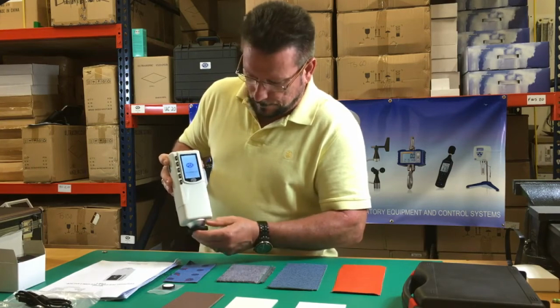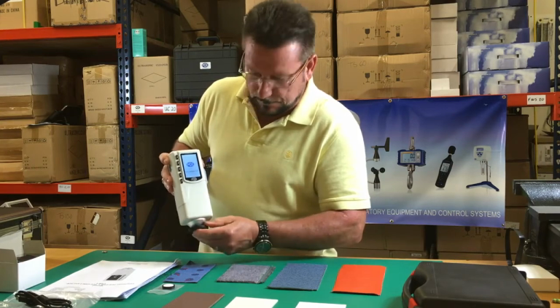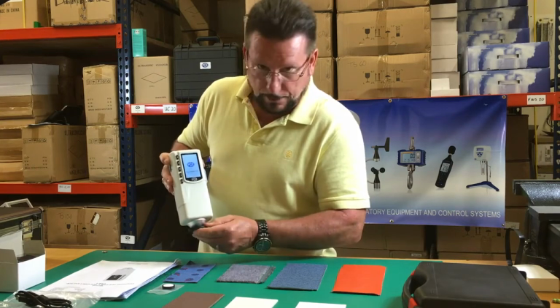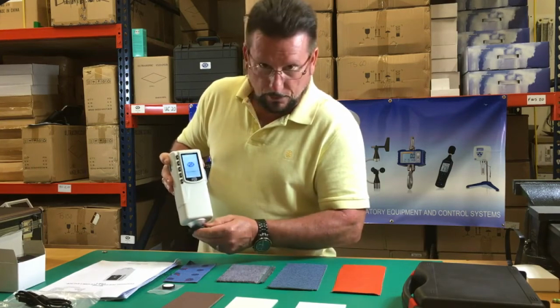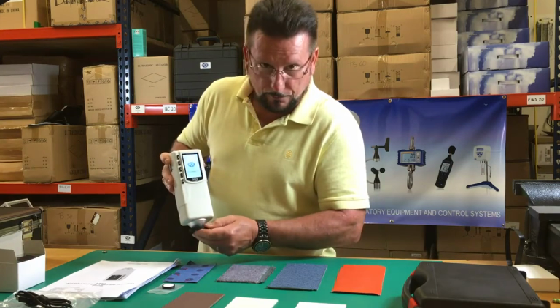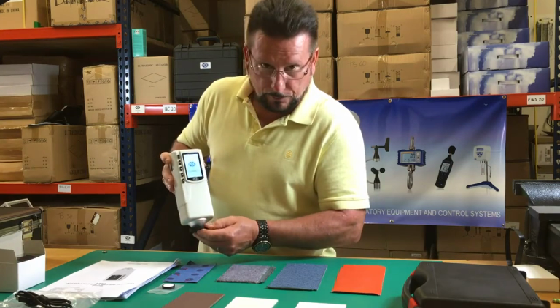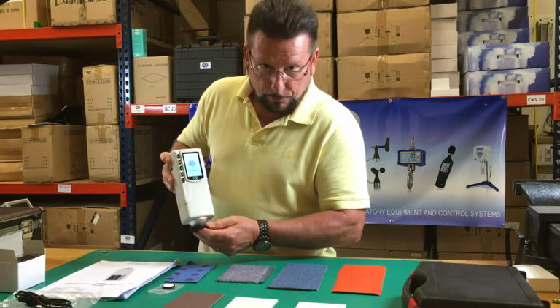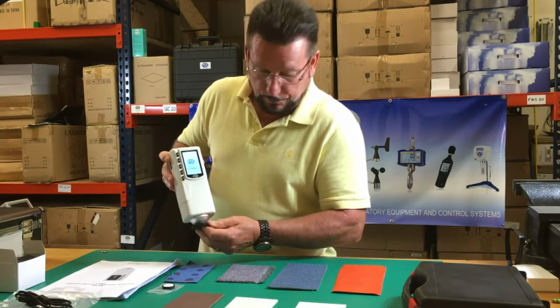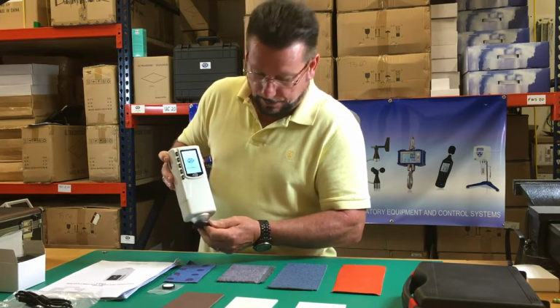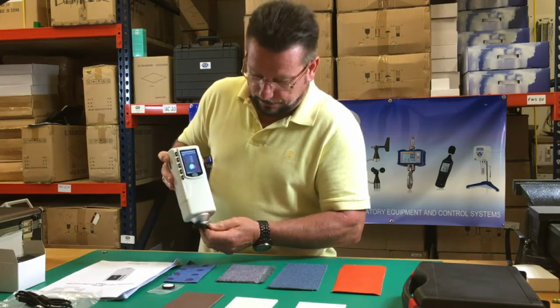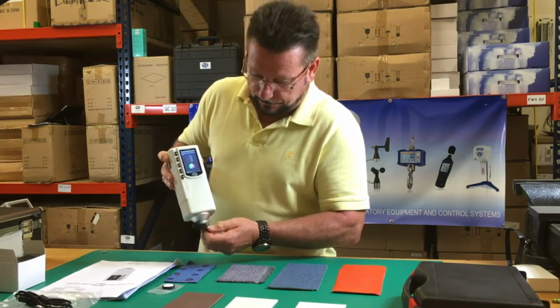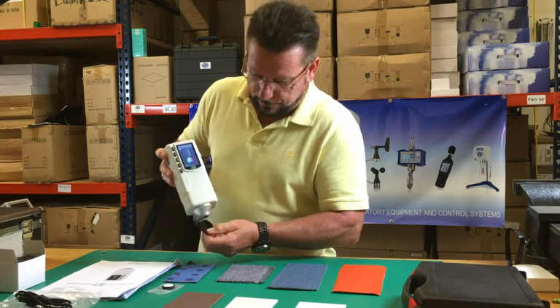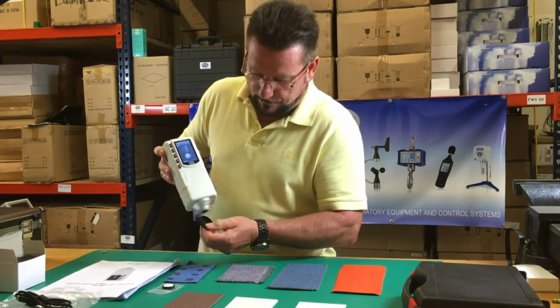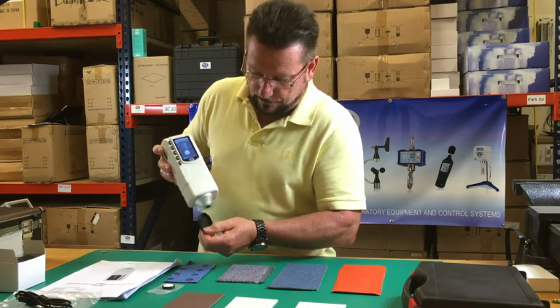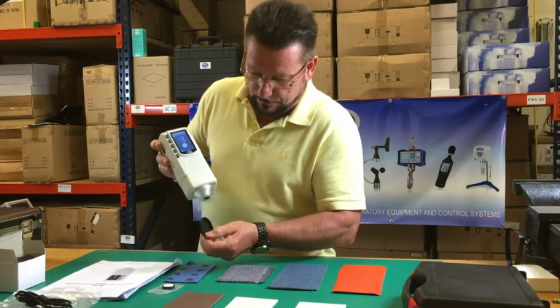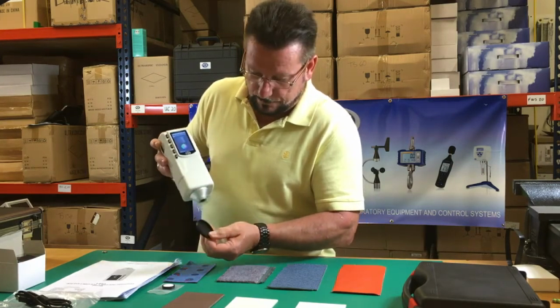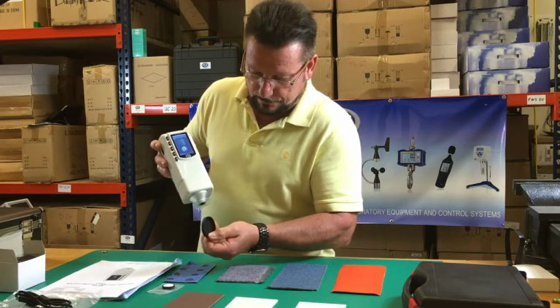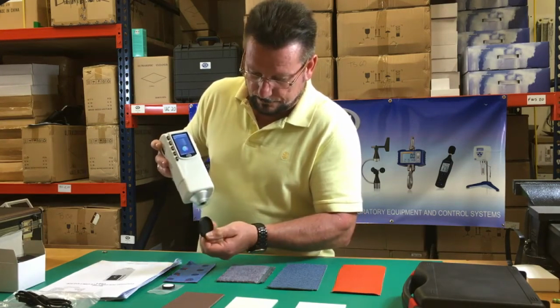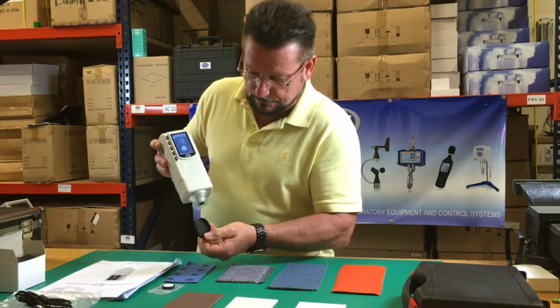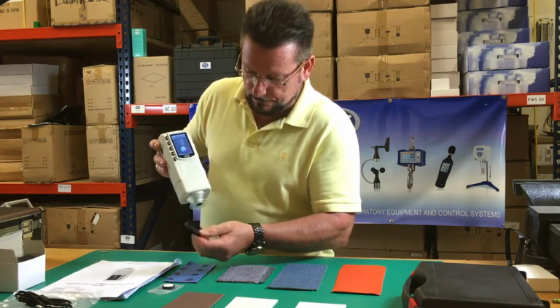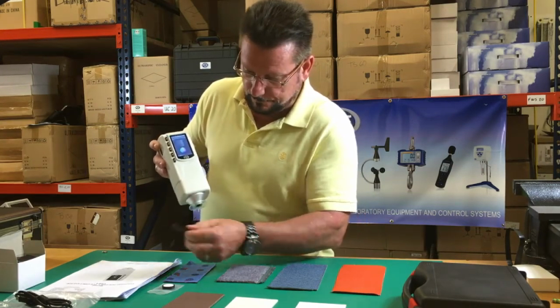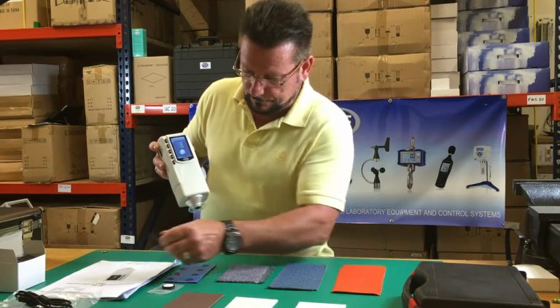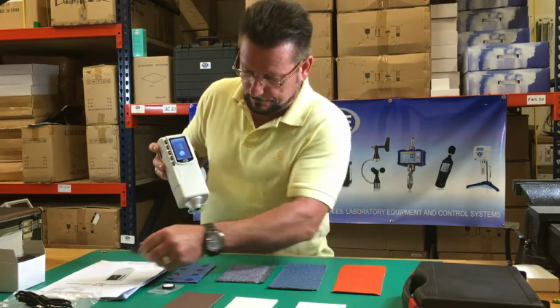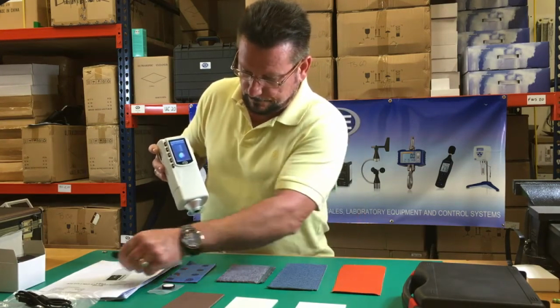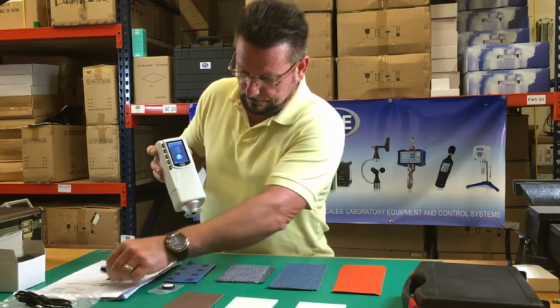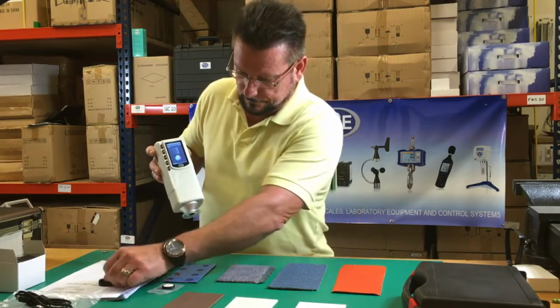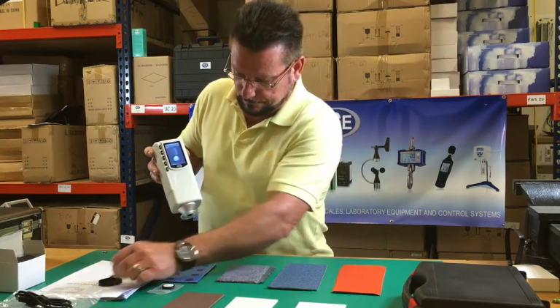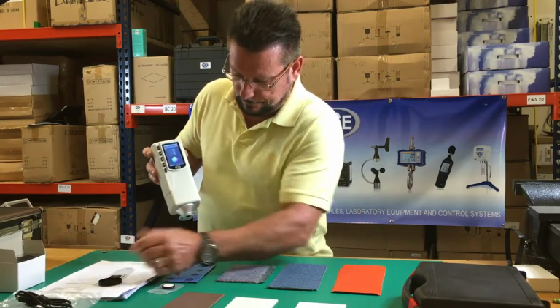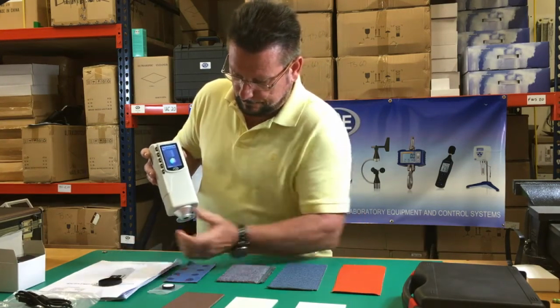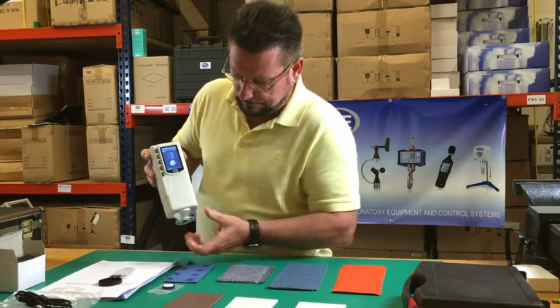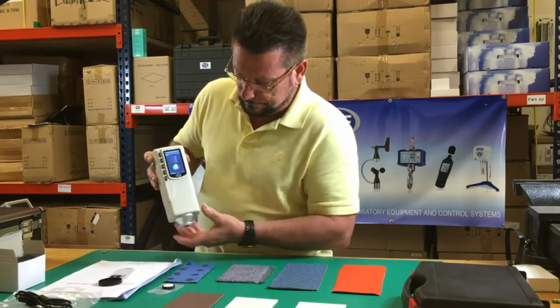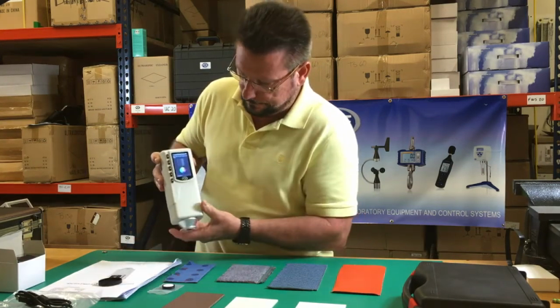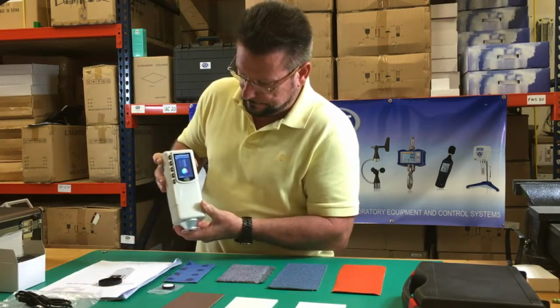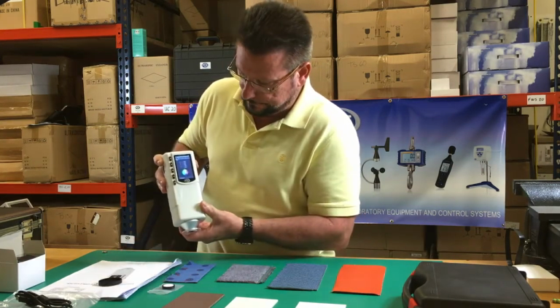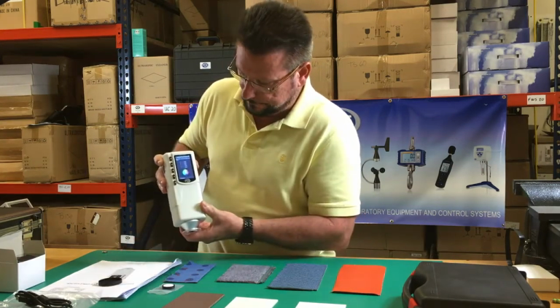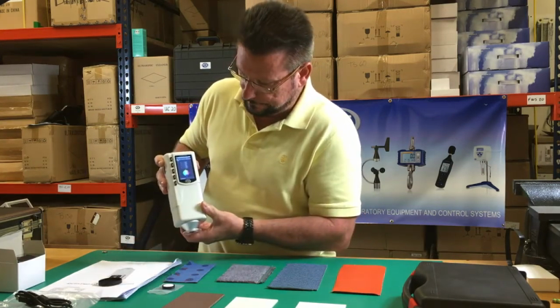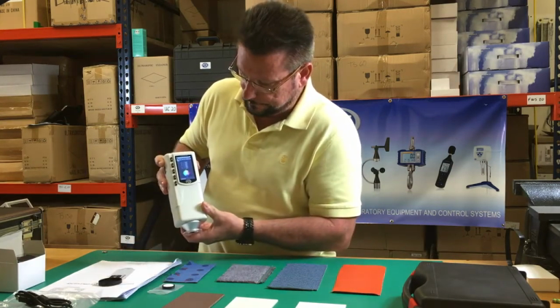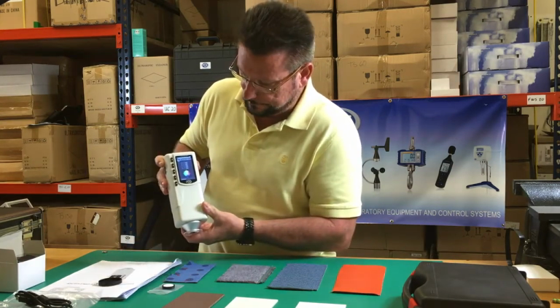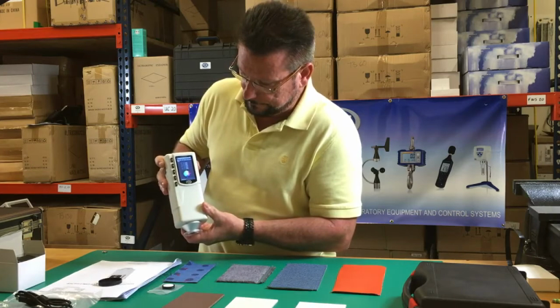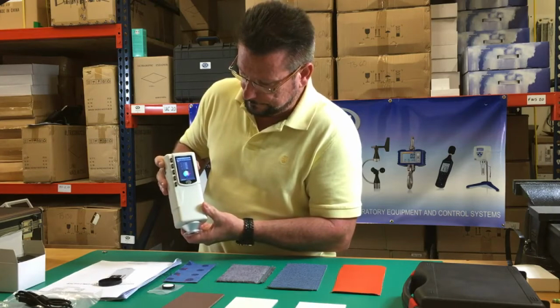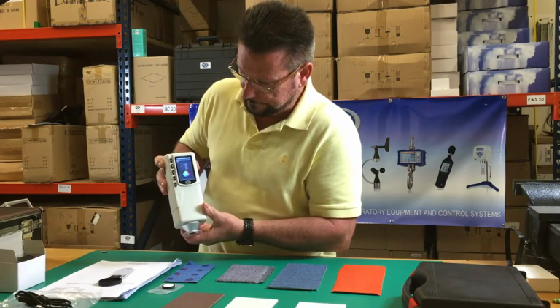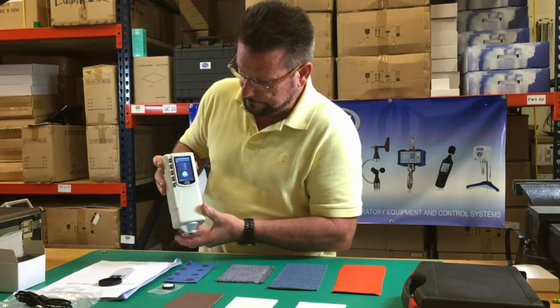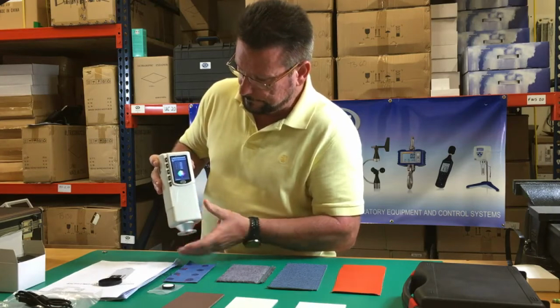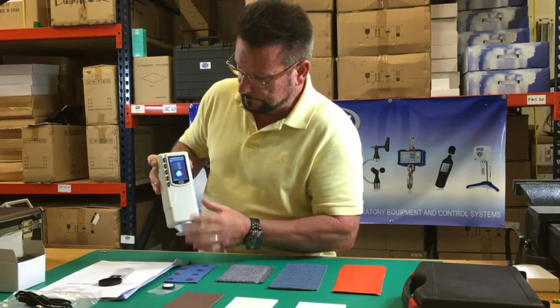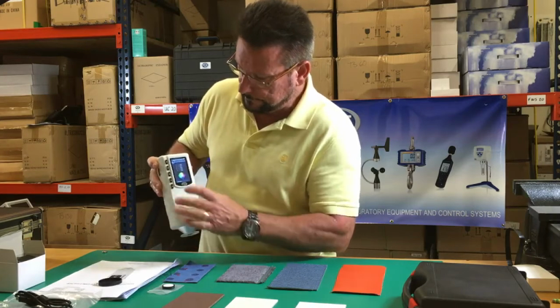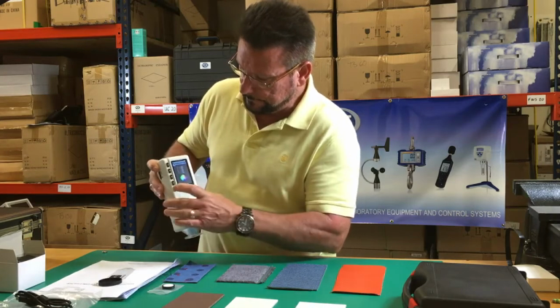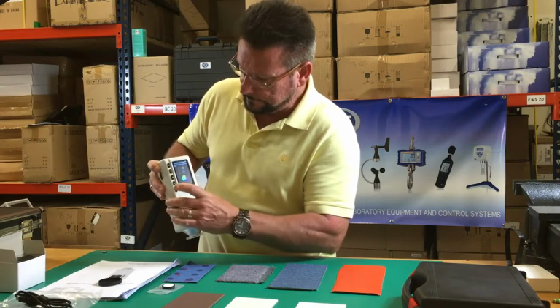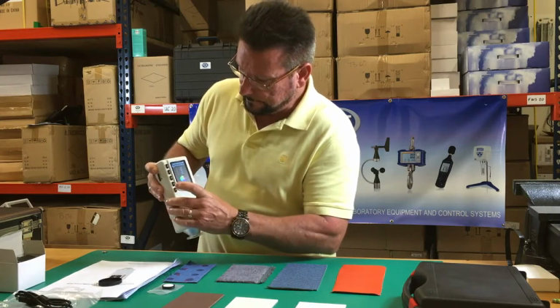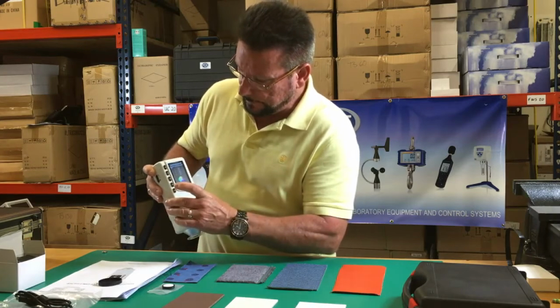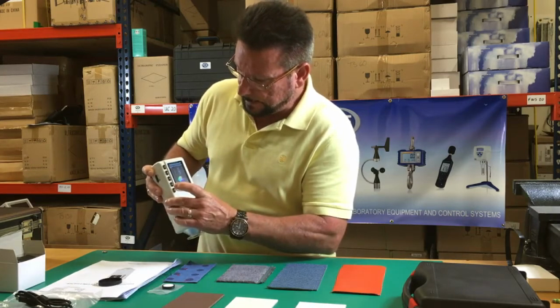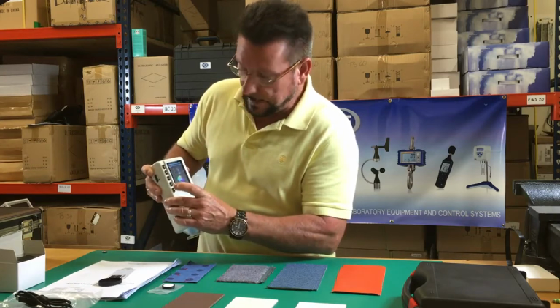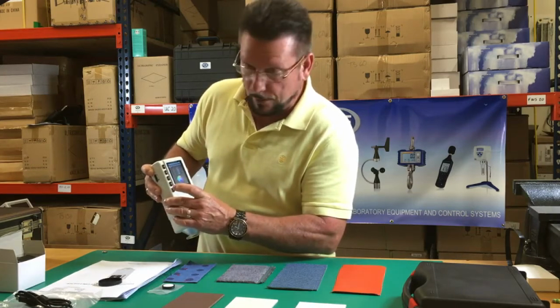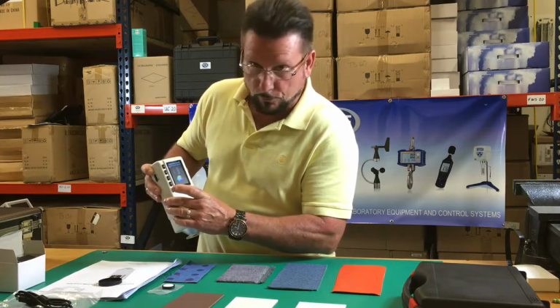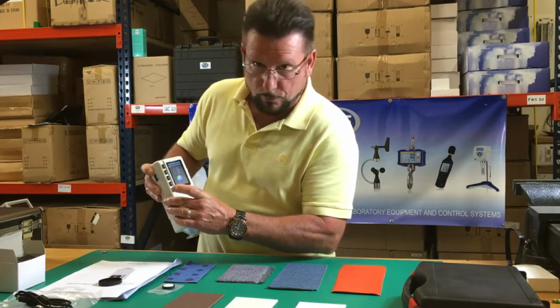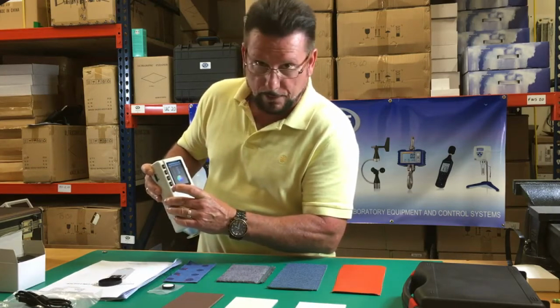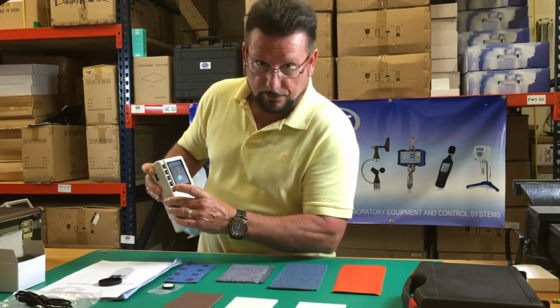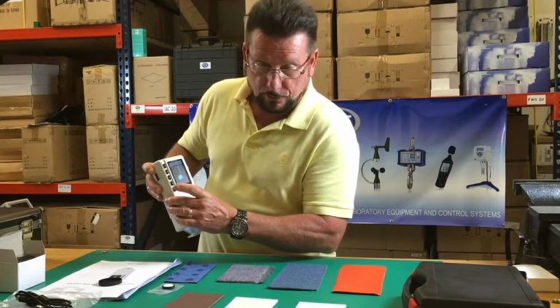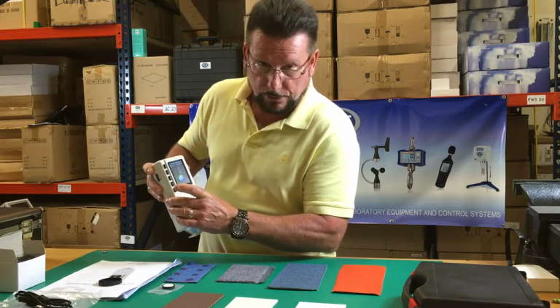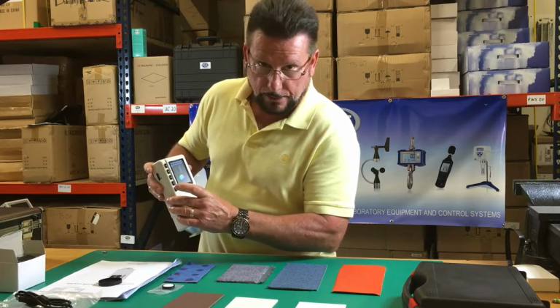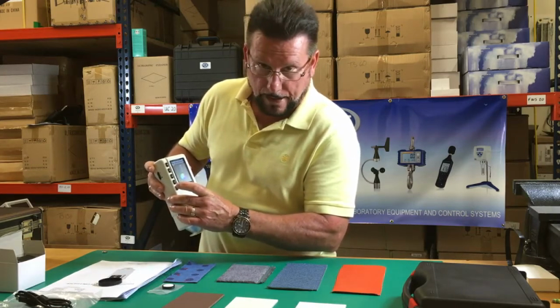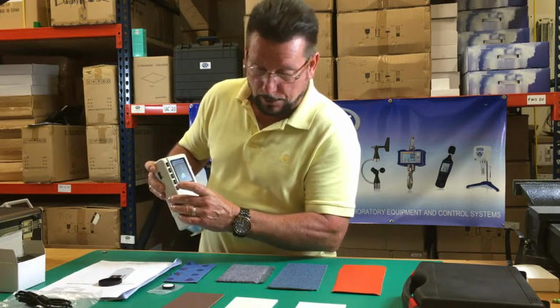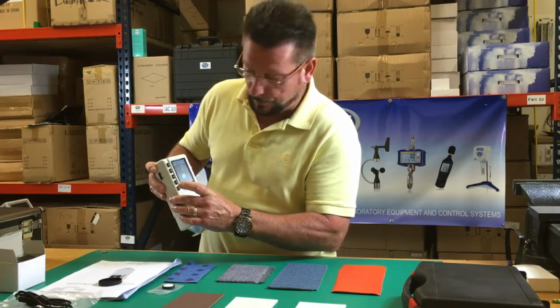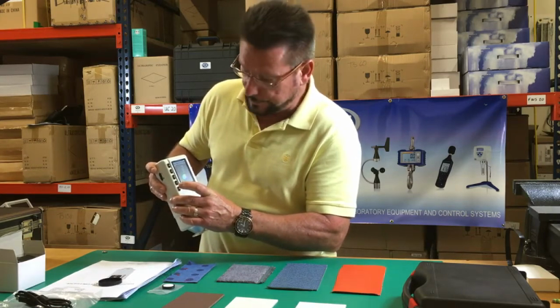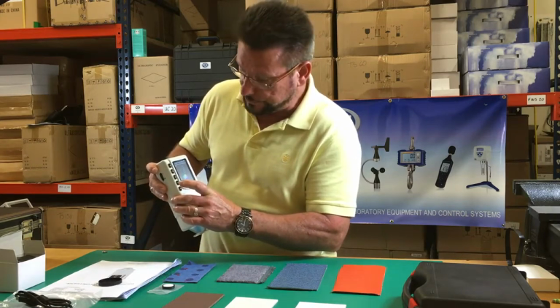Take off the protective cover. And now we're ready for calibration.